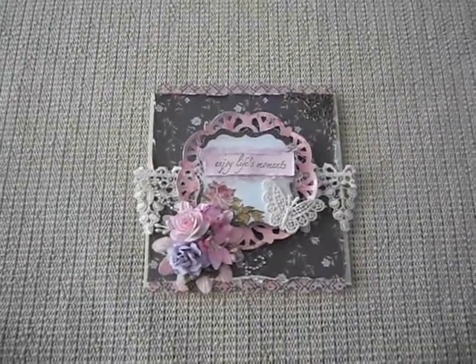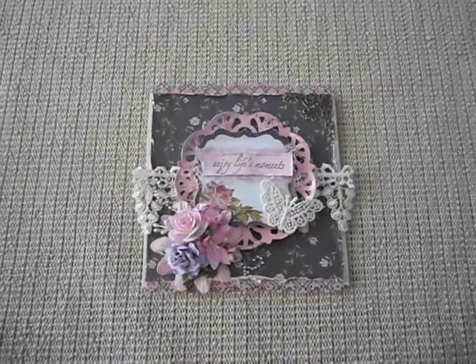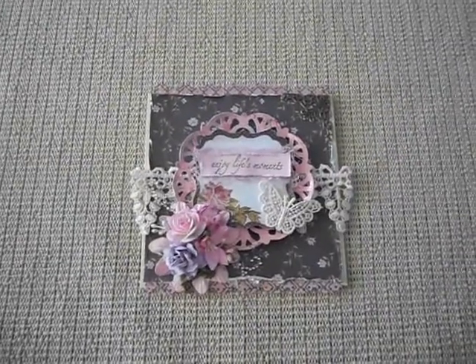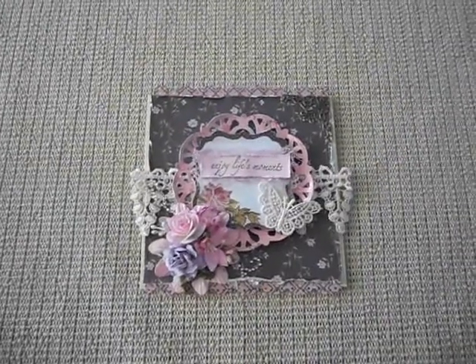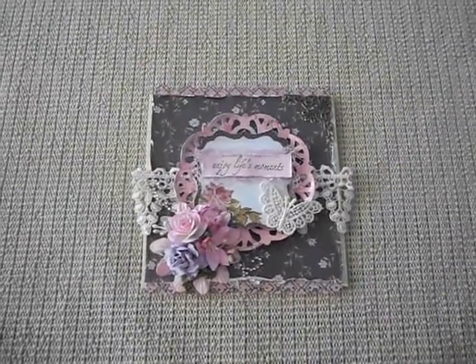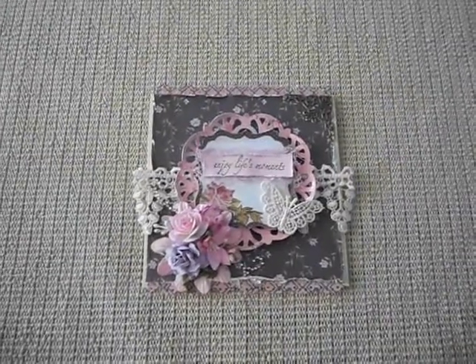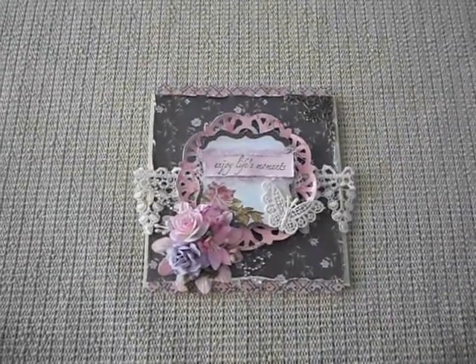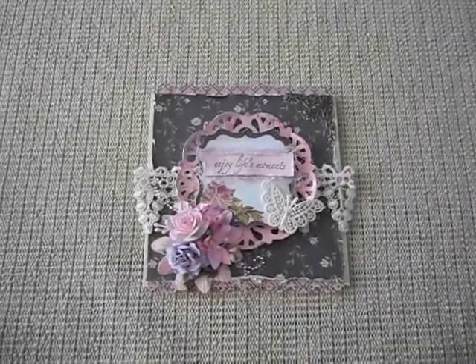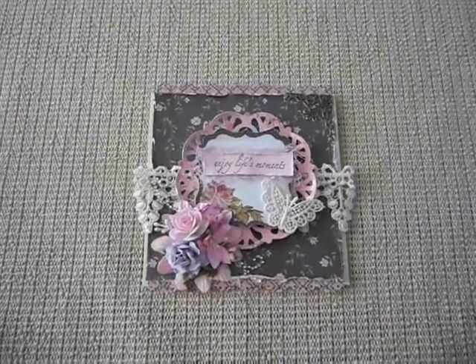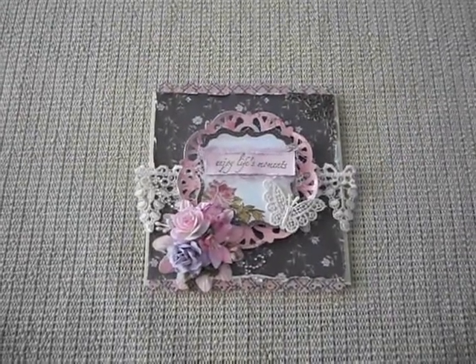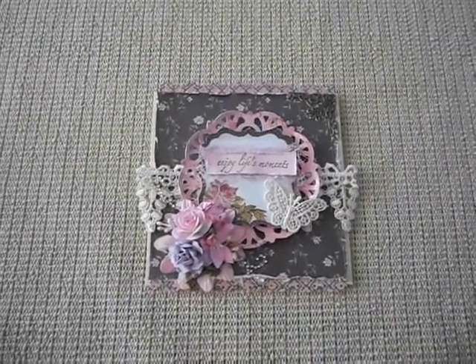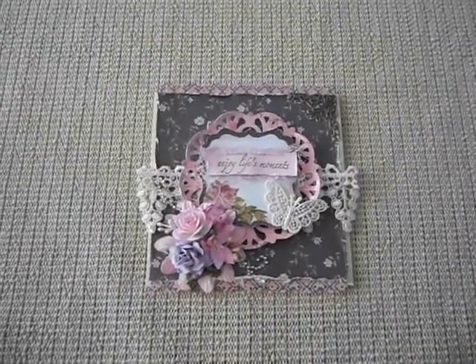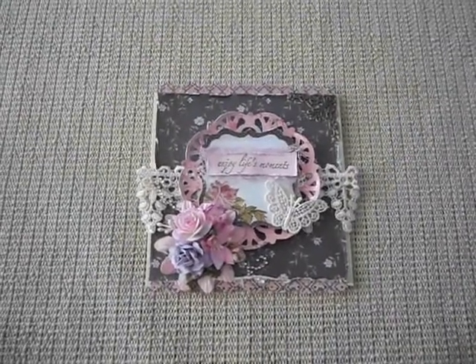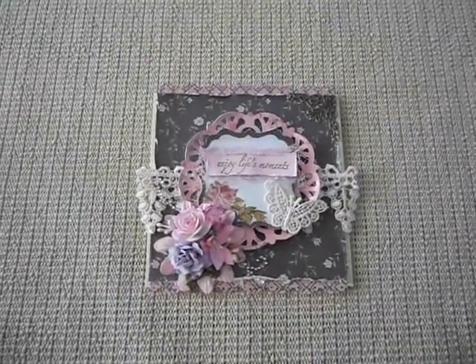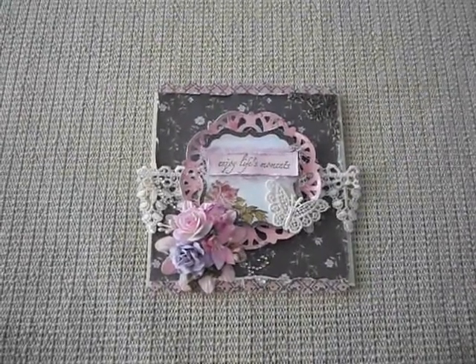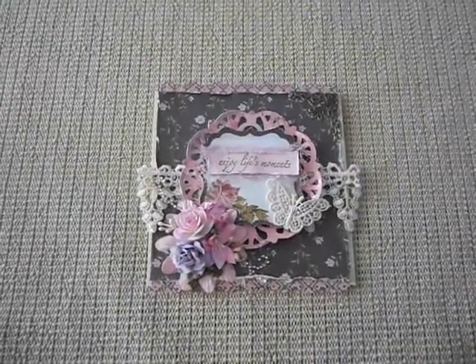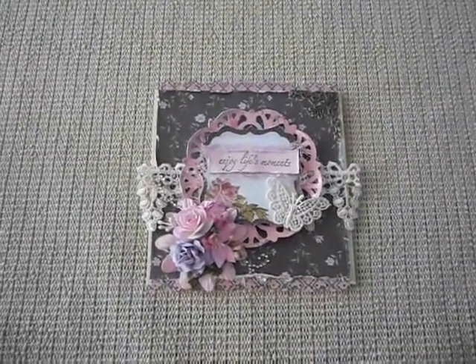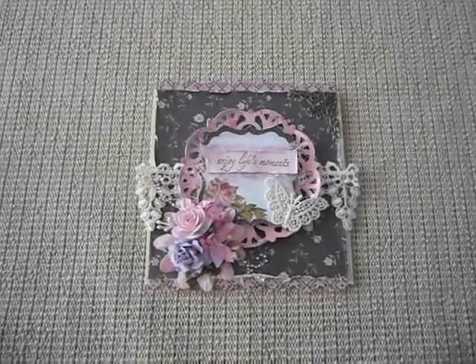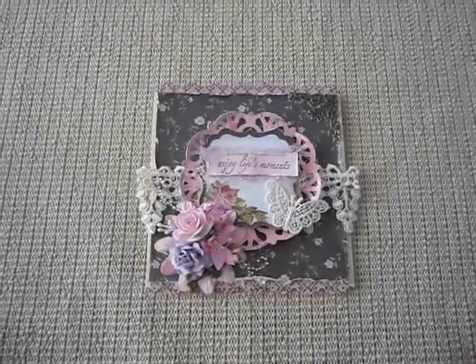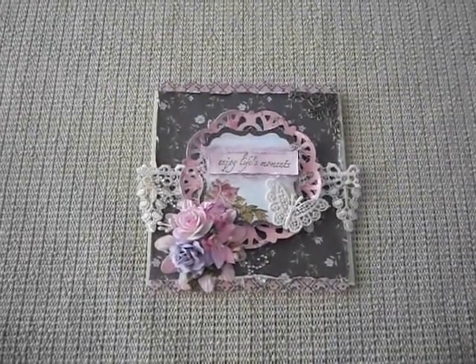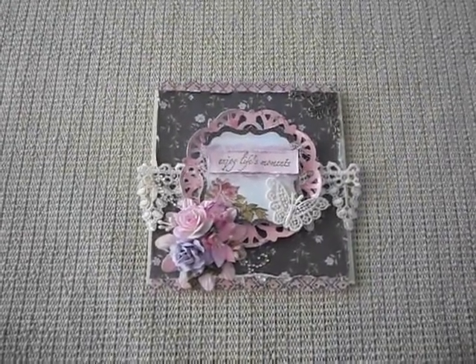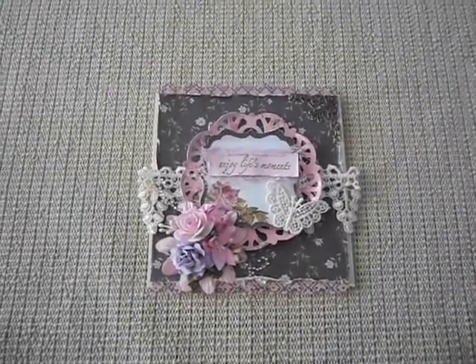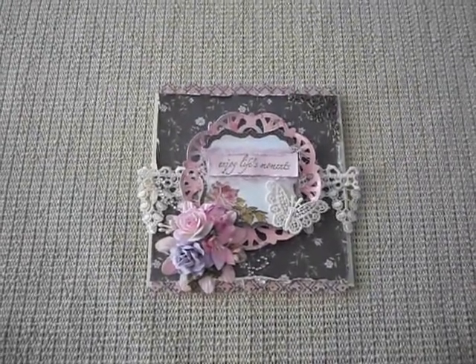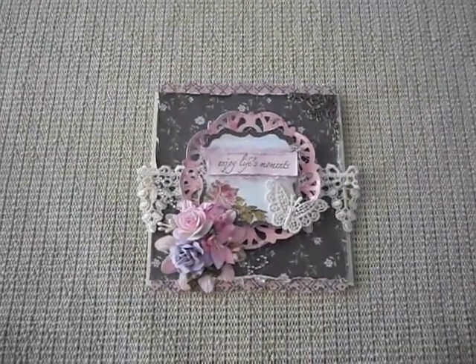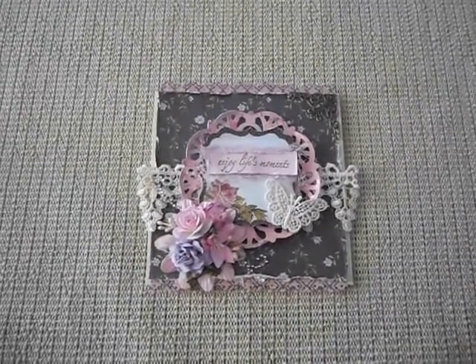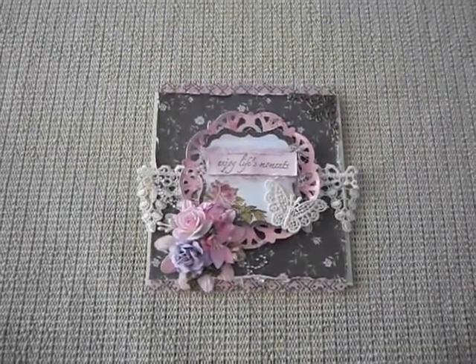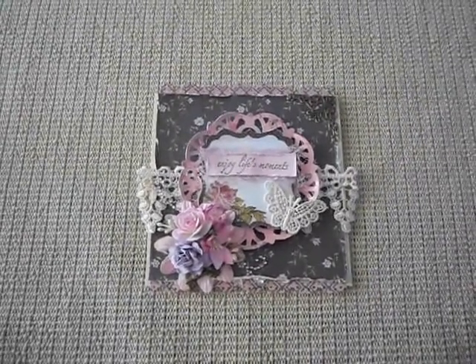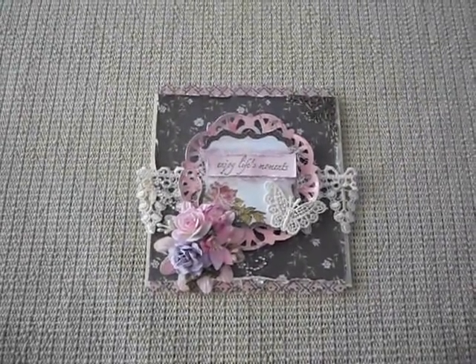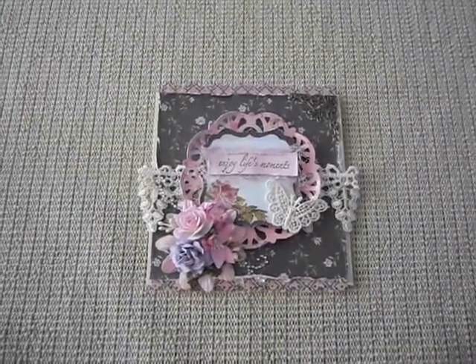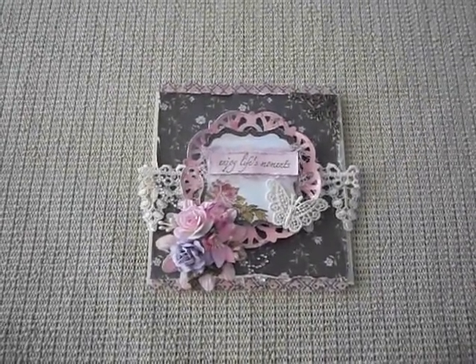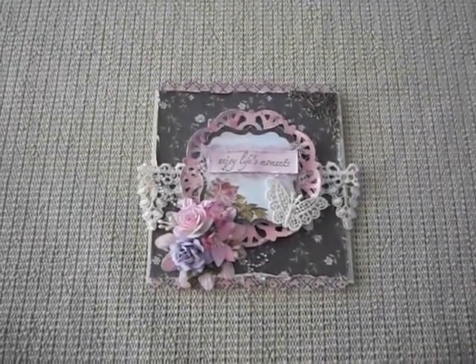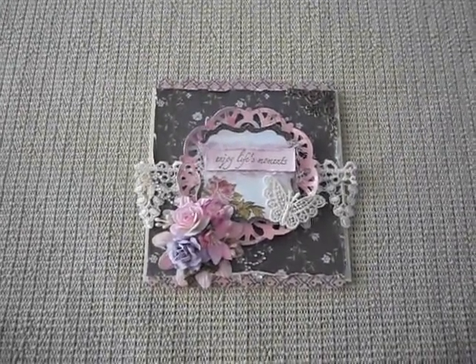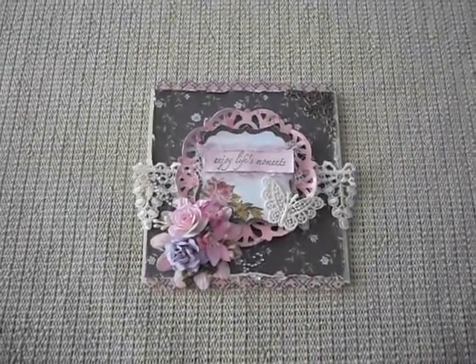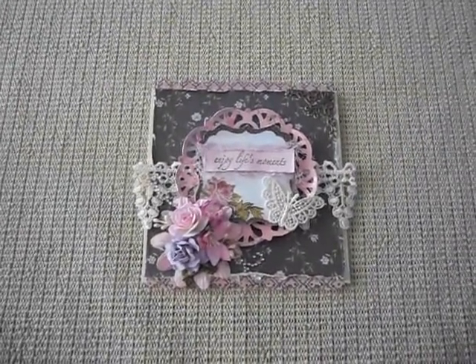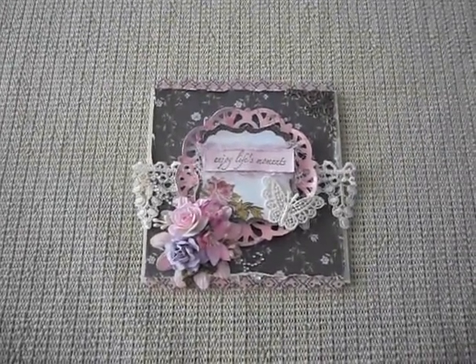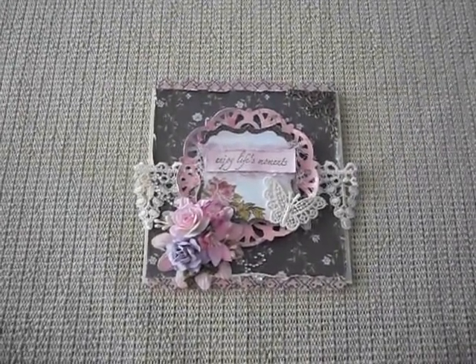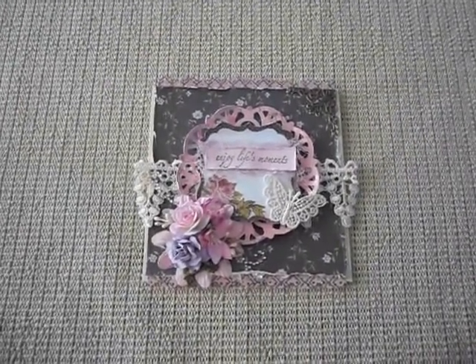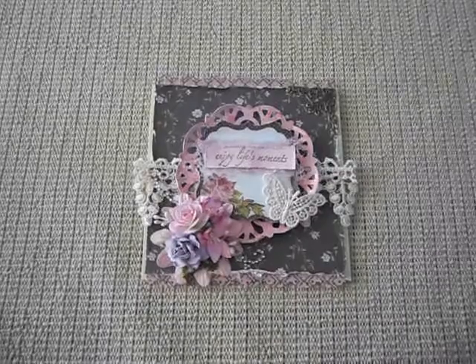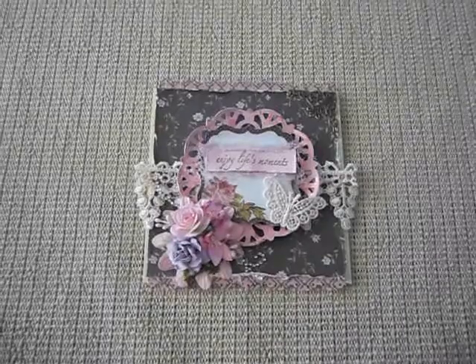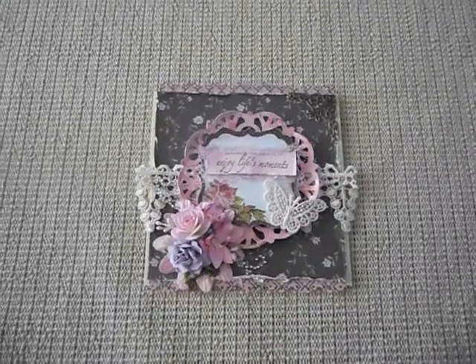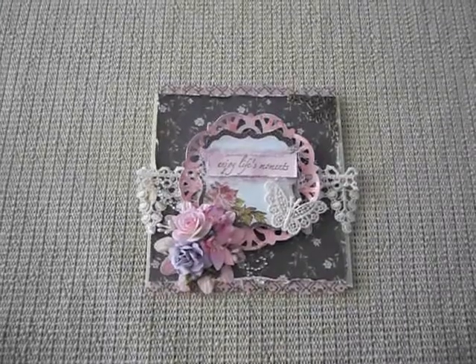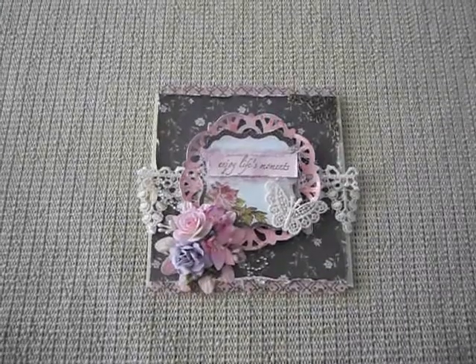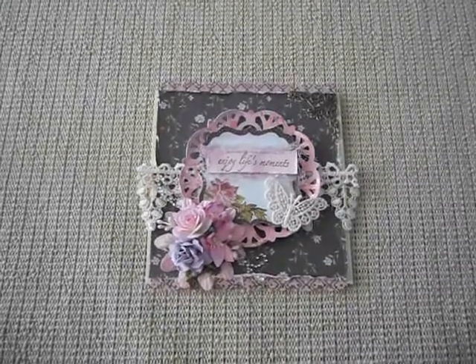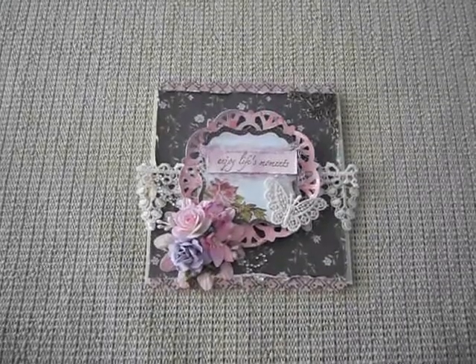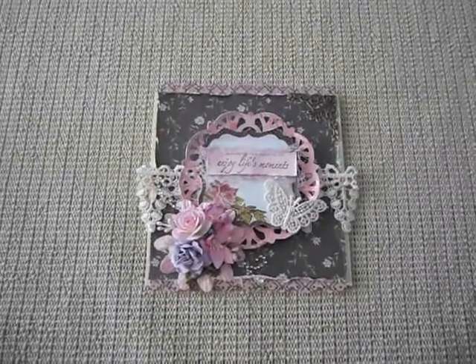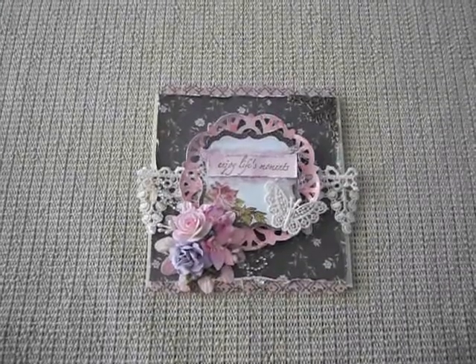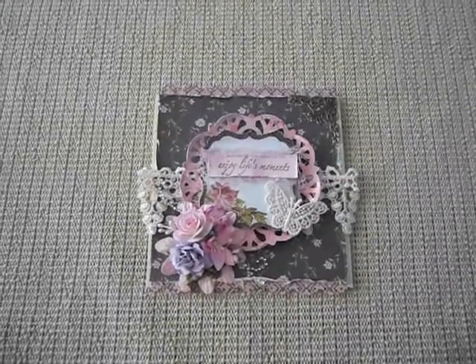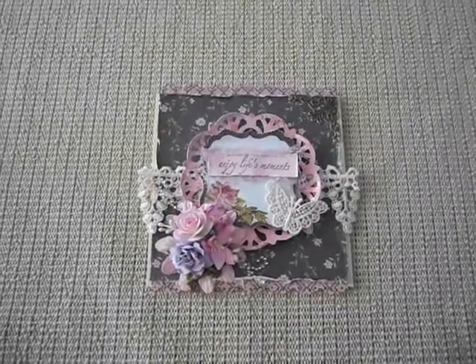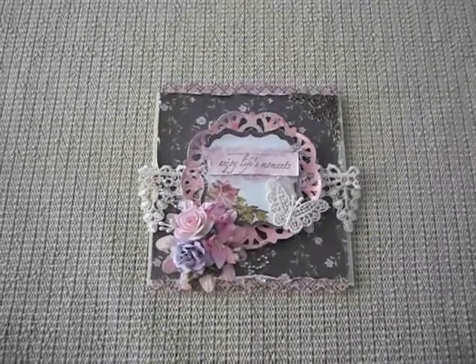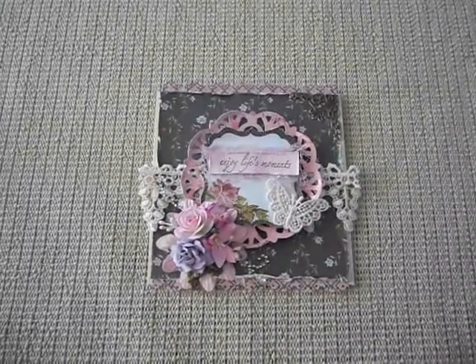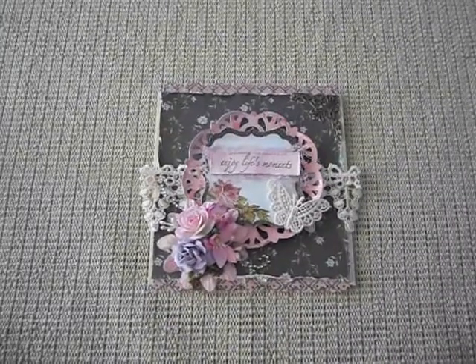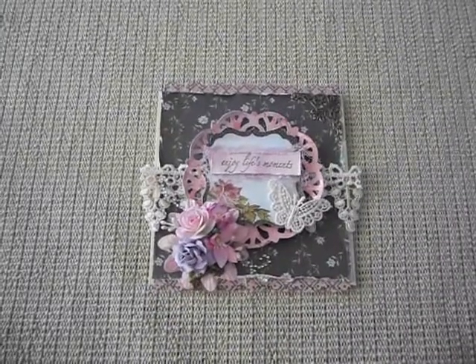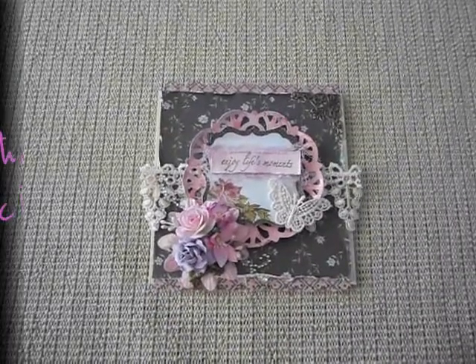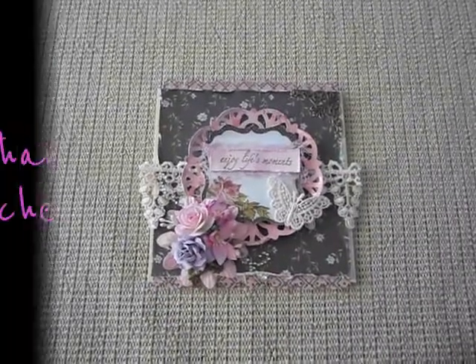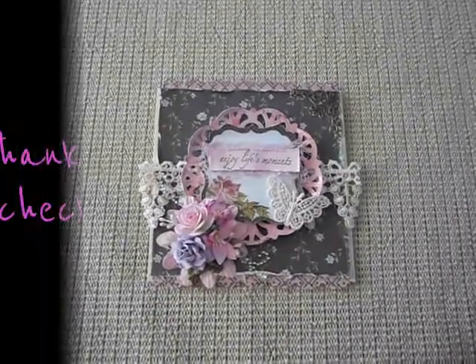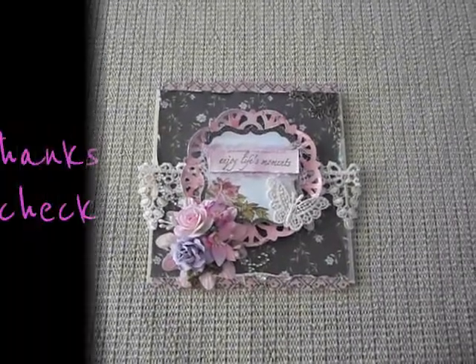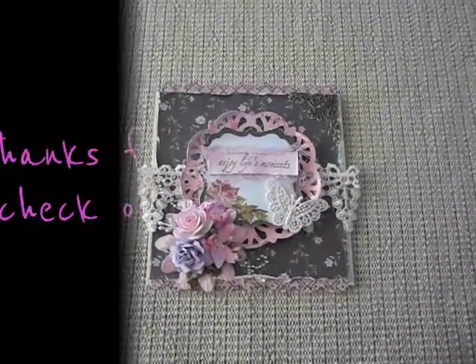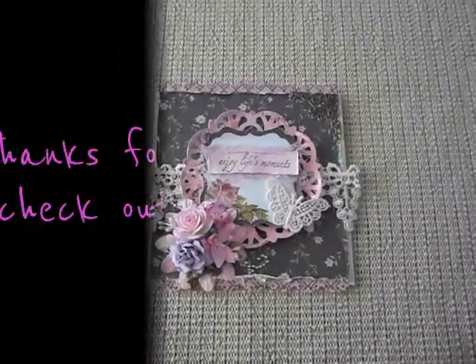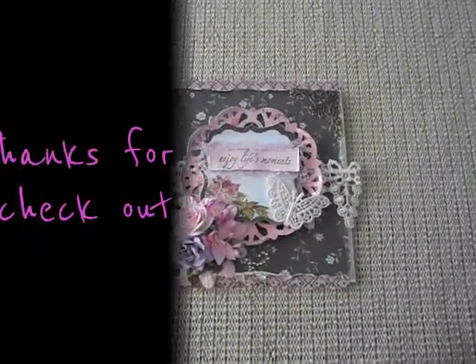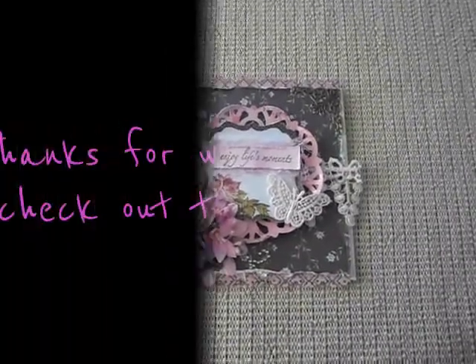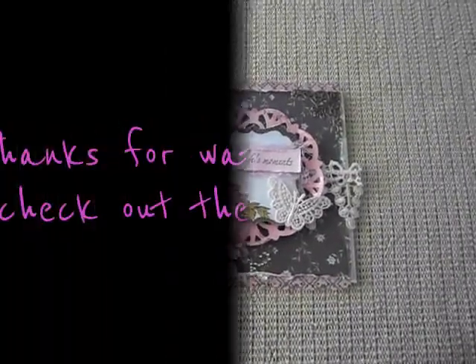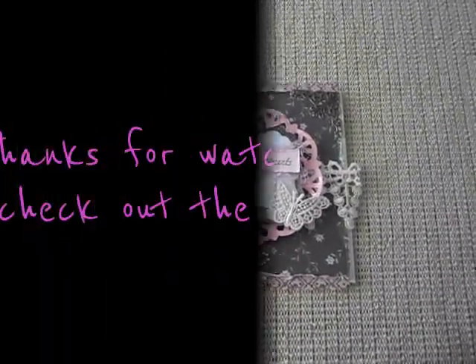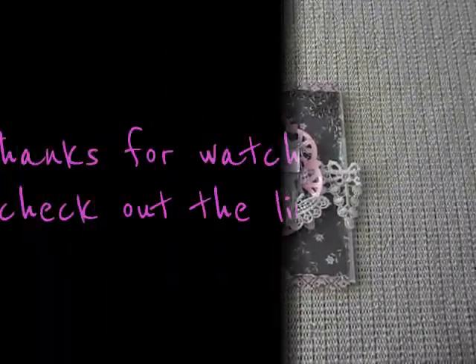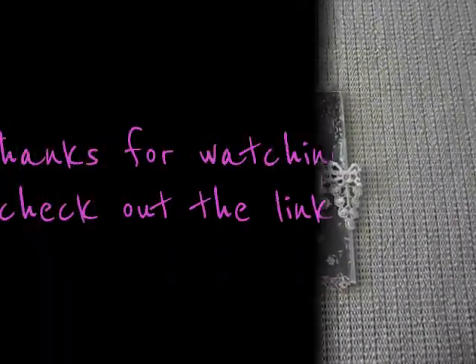So this is my card for this month for the Lace Mama. Be sure to go check it out on eBay — I'll leave all the links below.